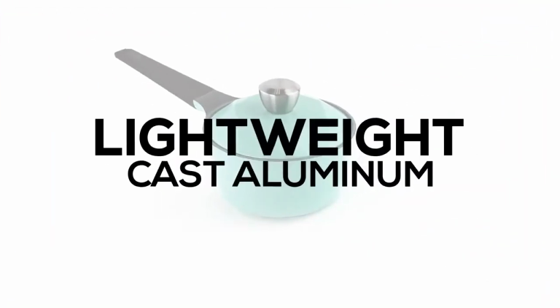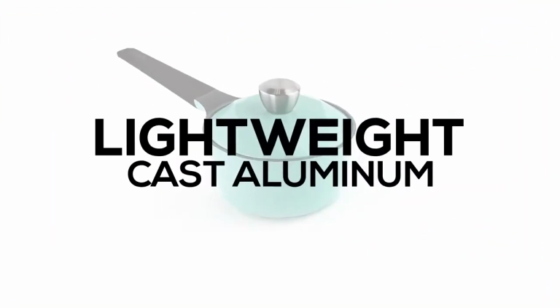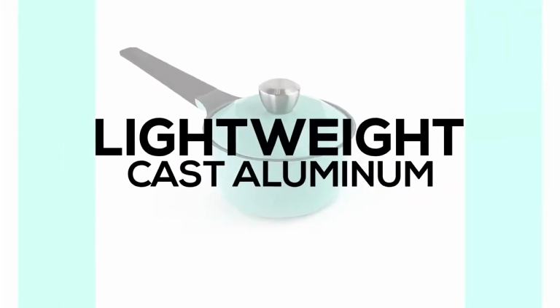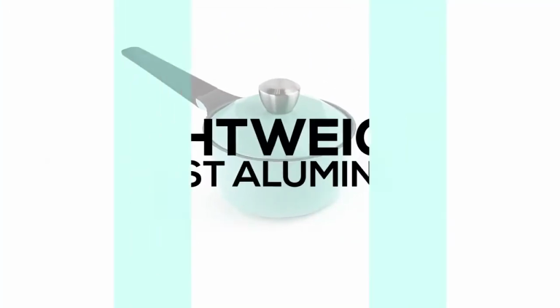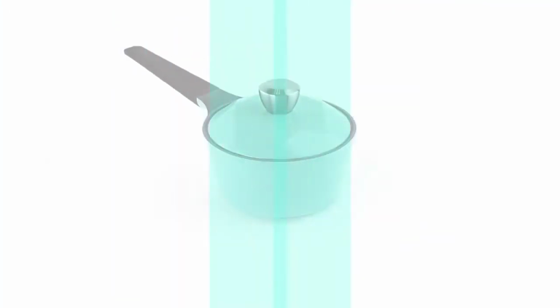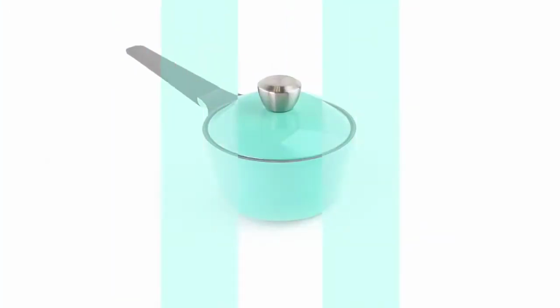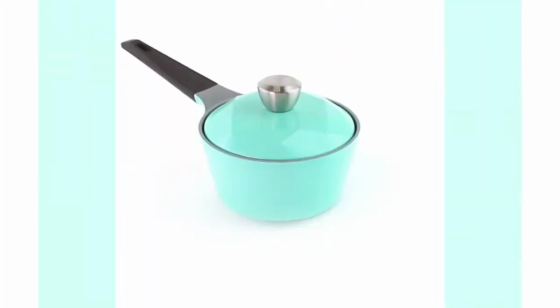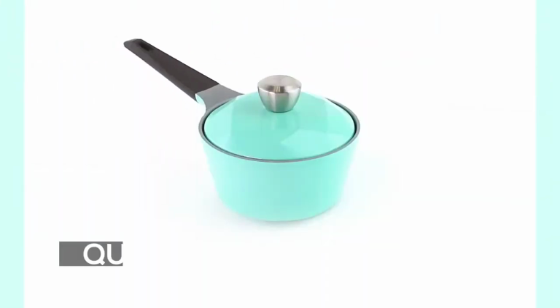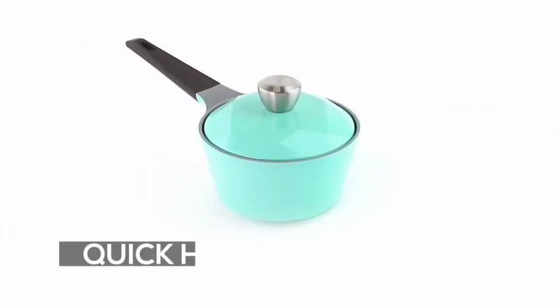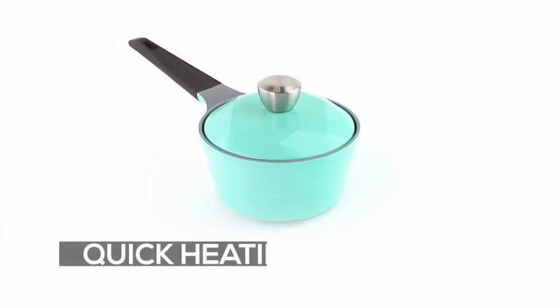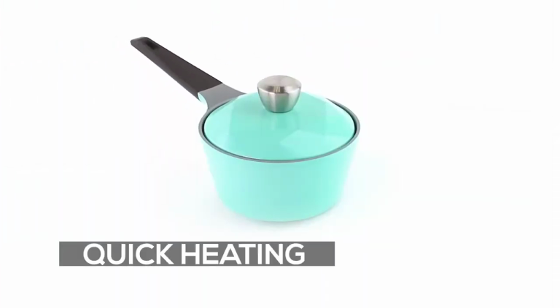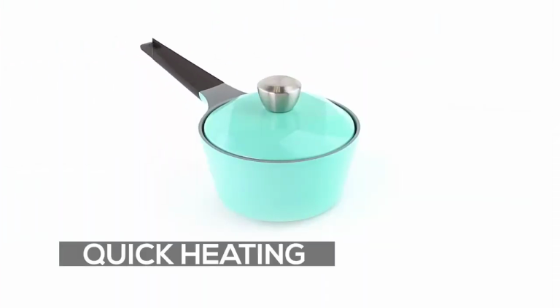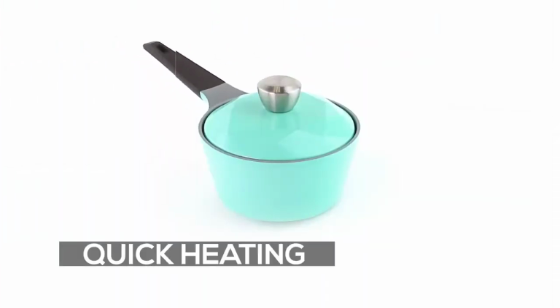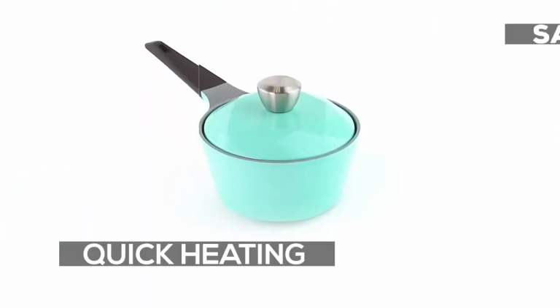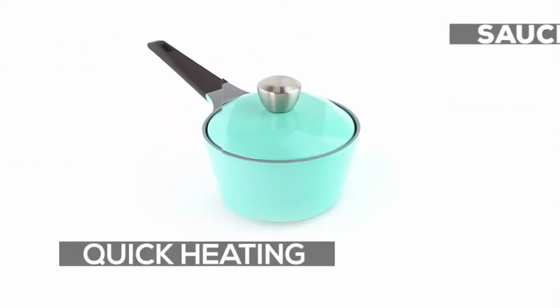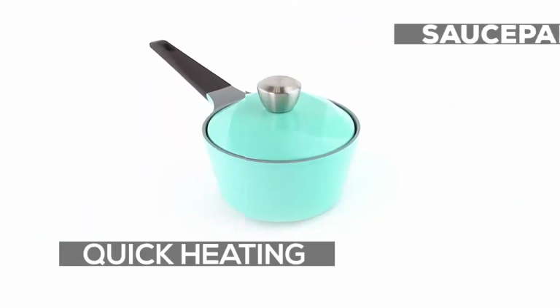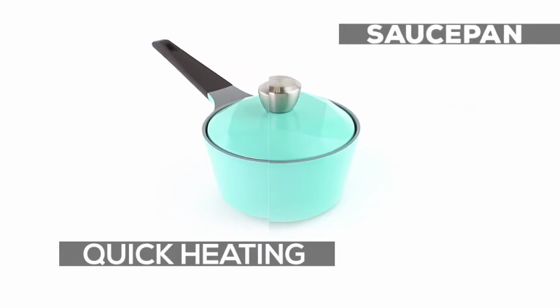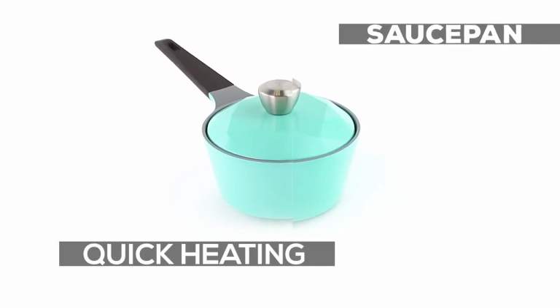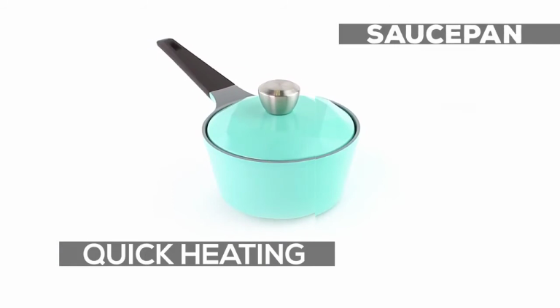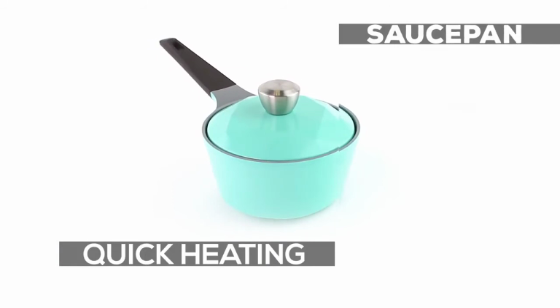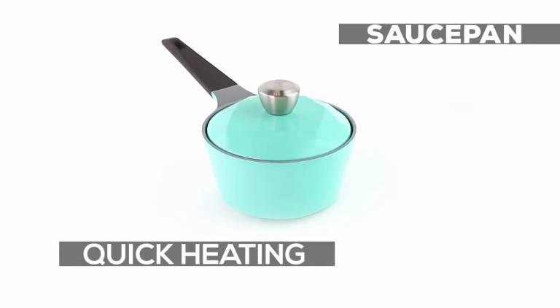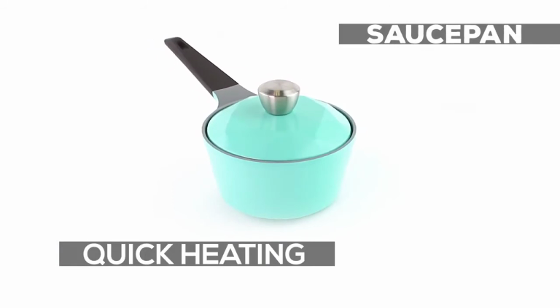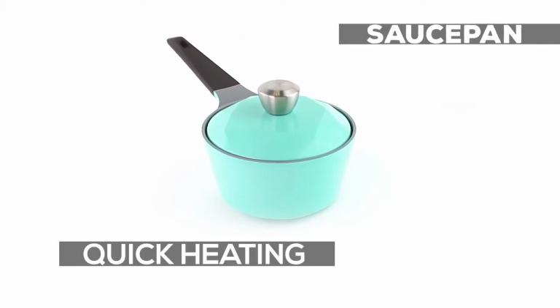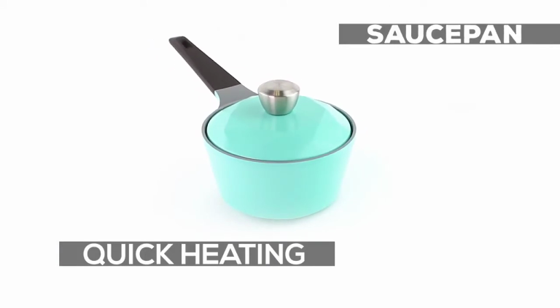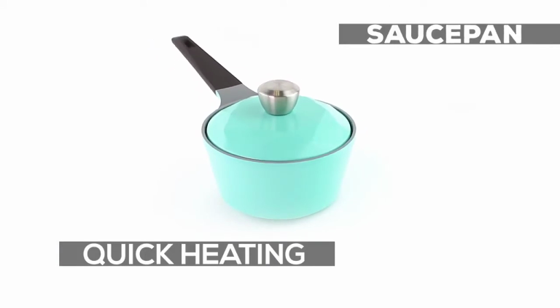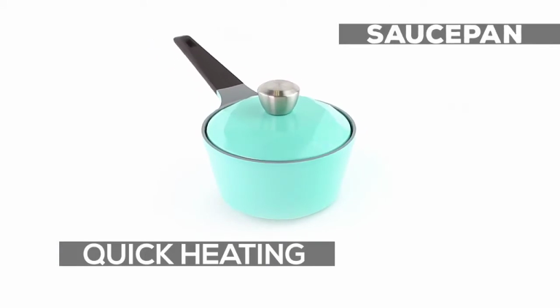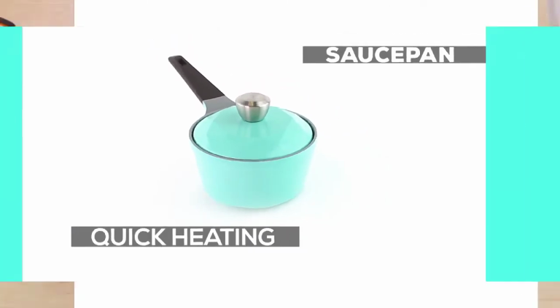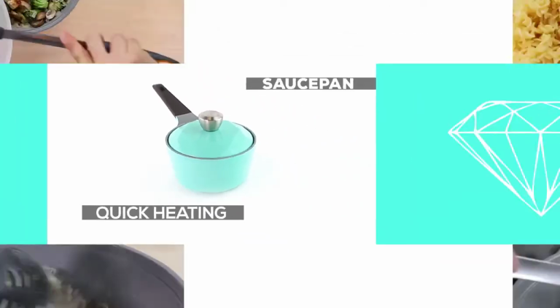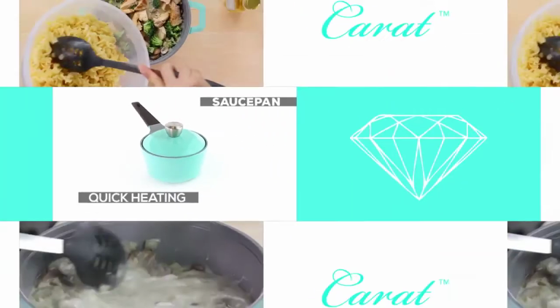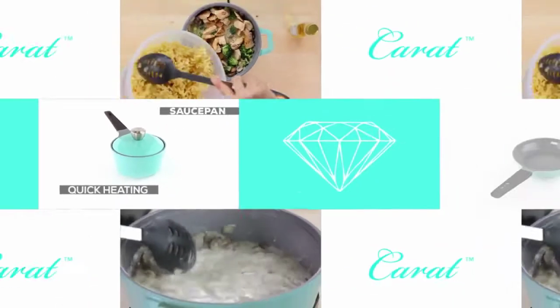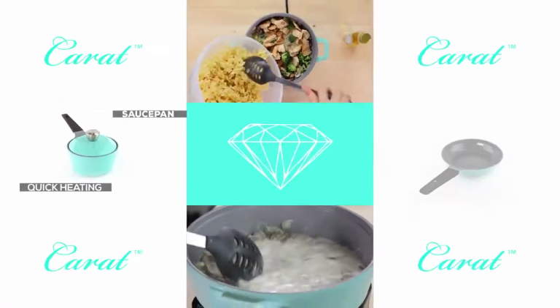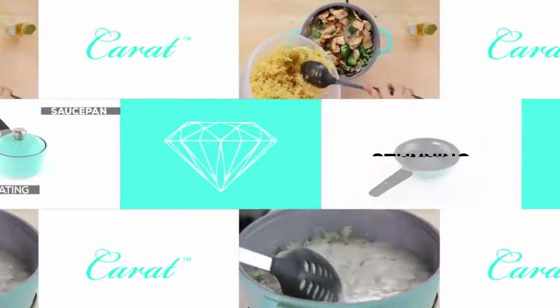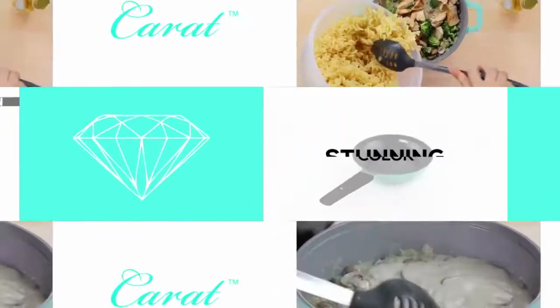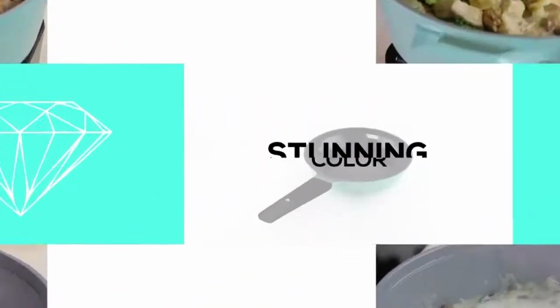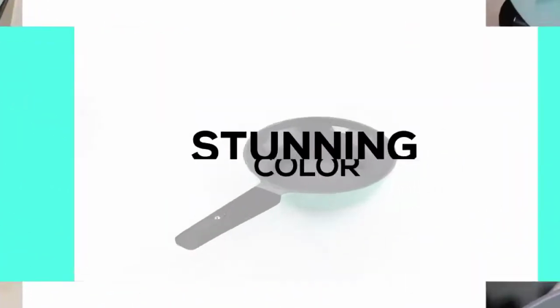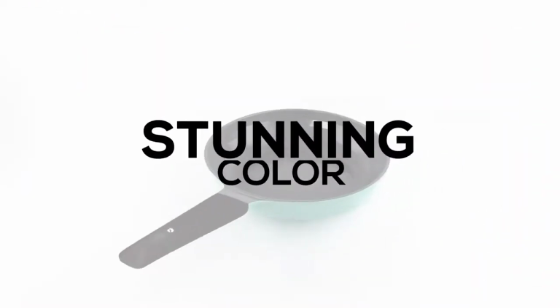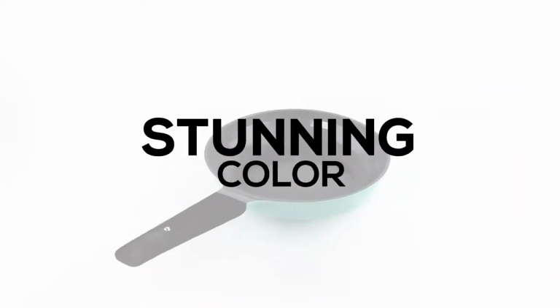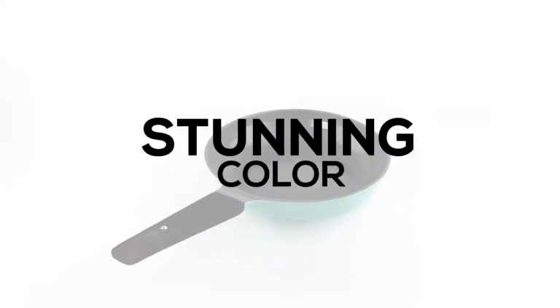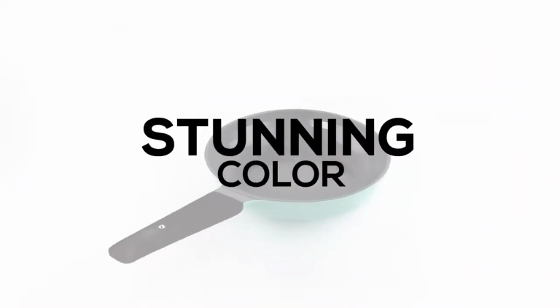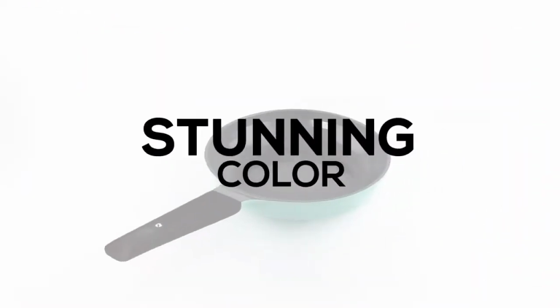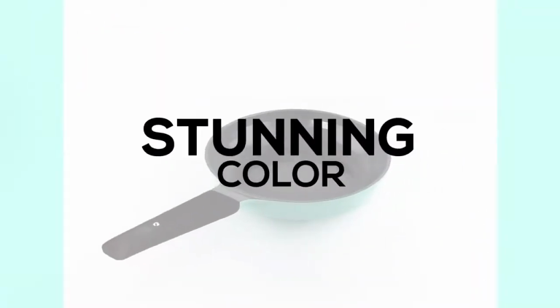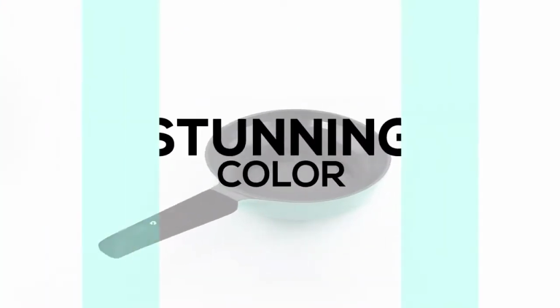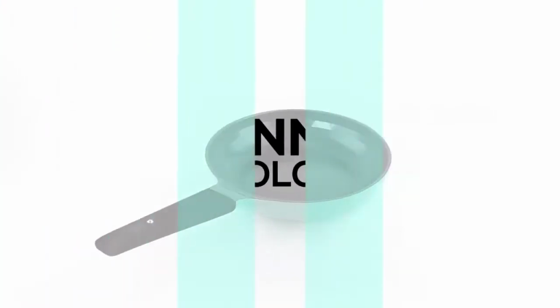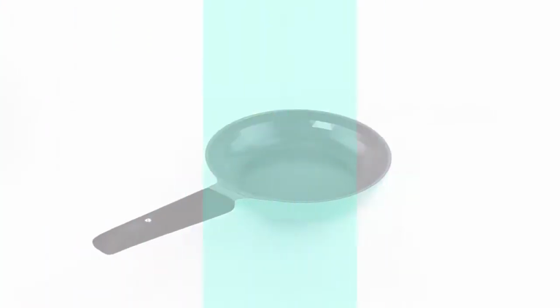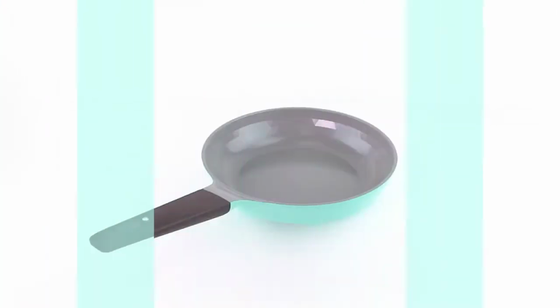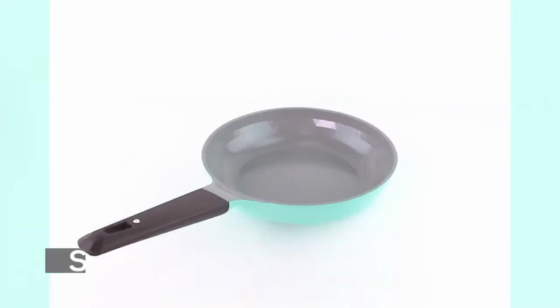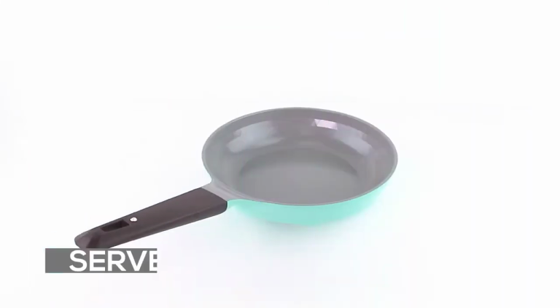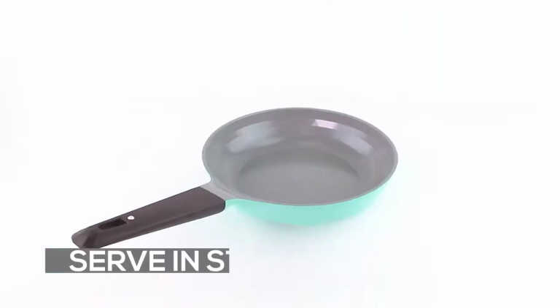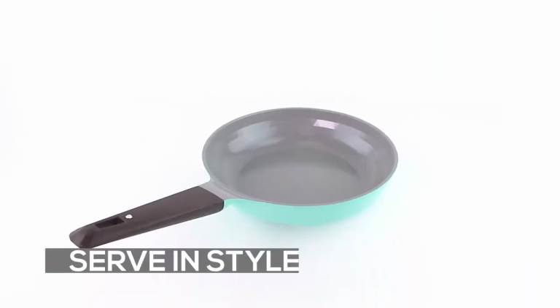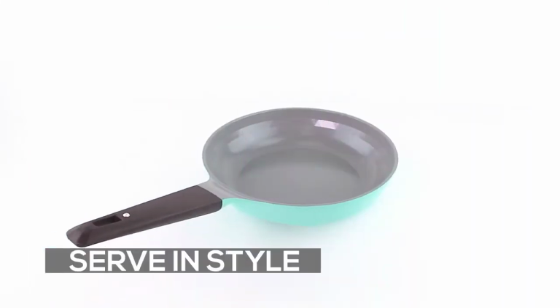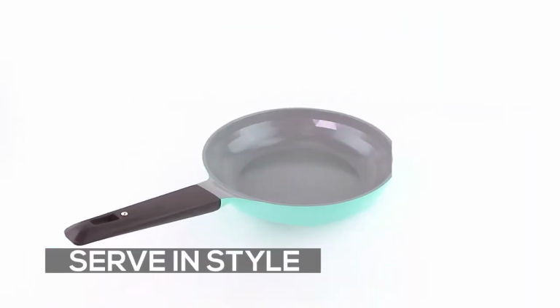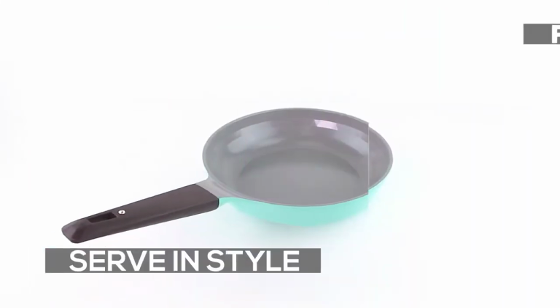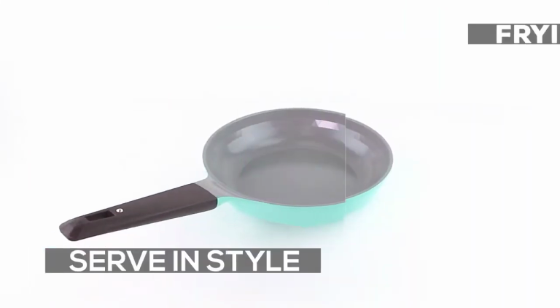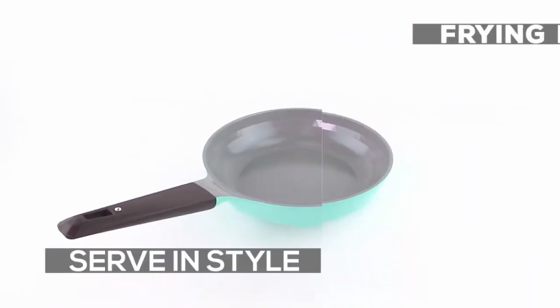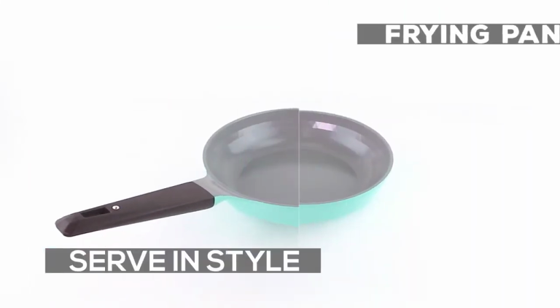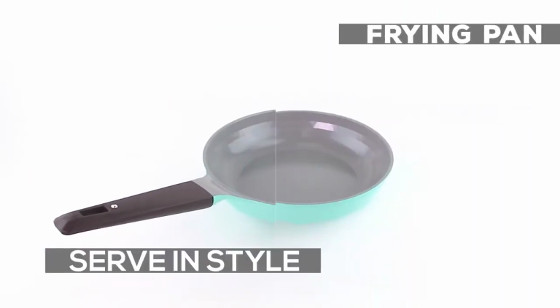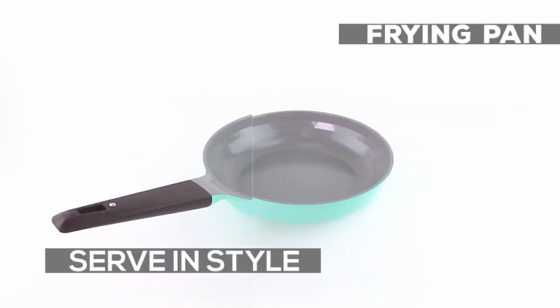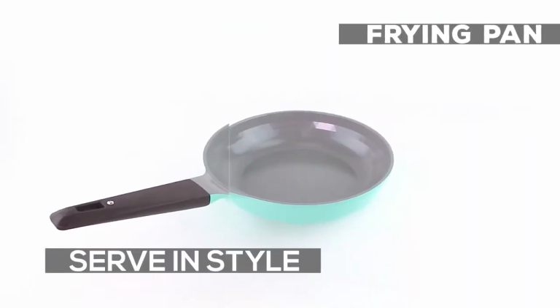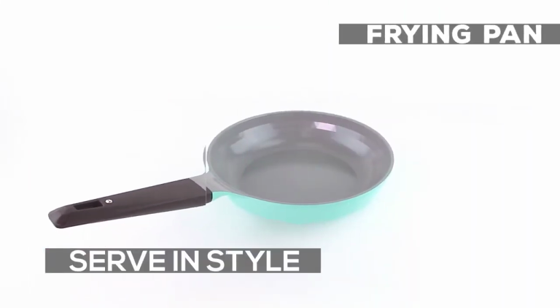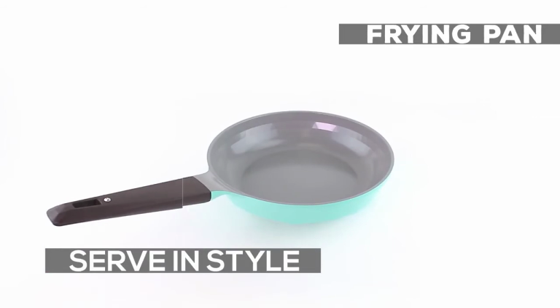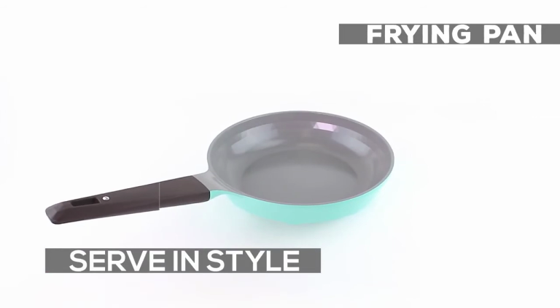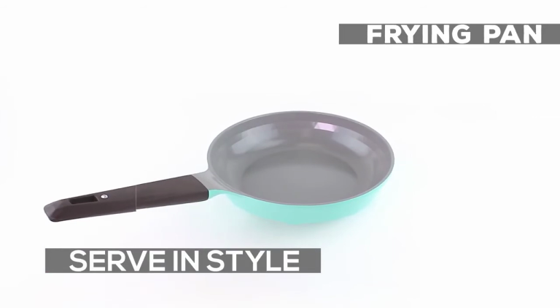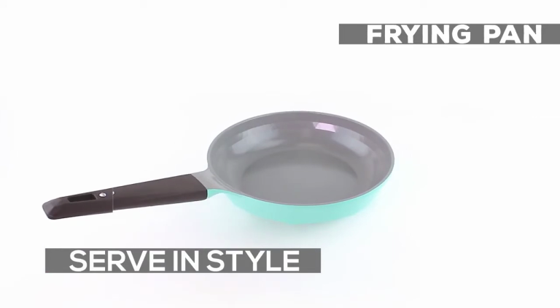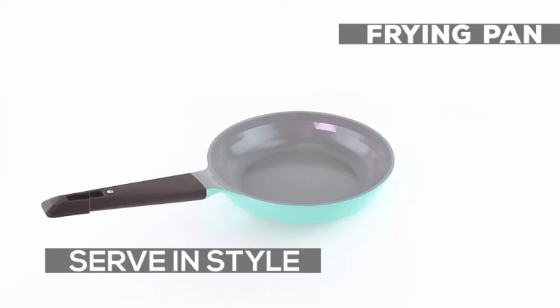With a lightweight cast aluminum body, you can cook quickly and efficiently. The fresh green color makes for a stunning presentation.